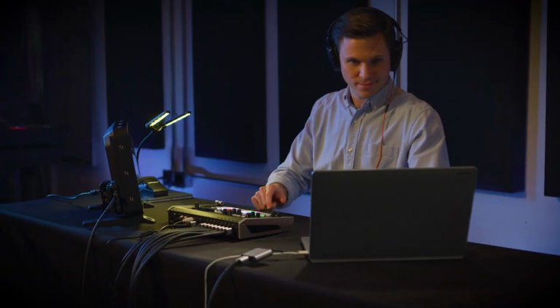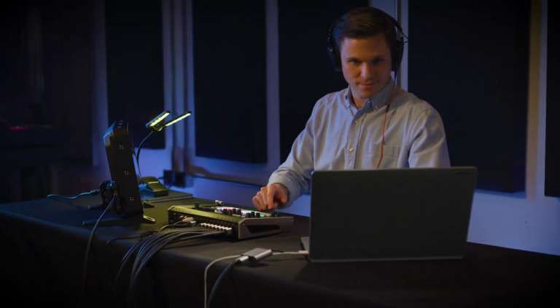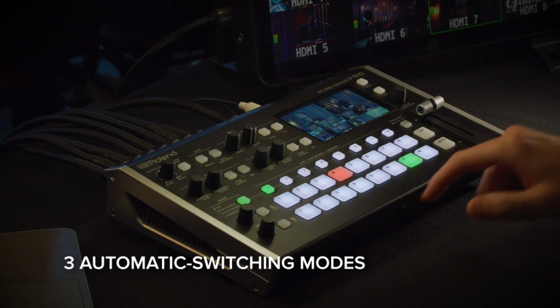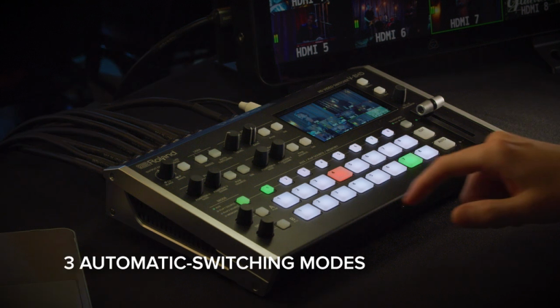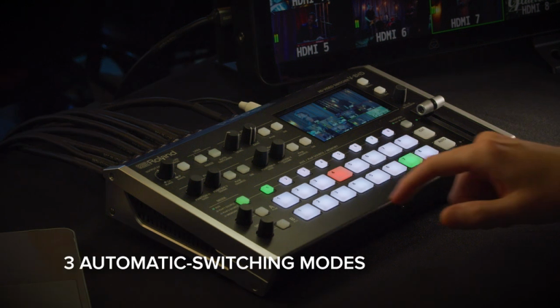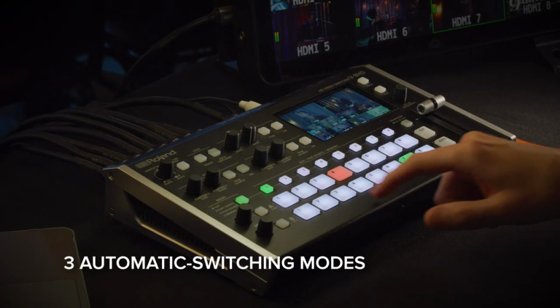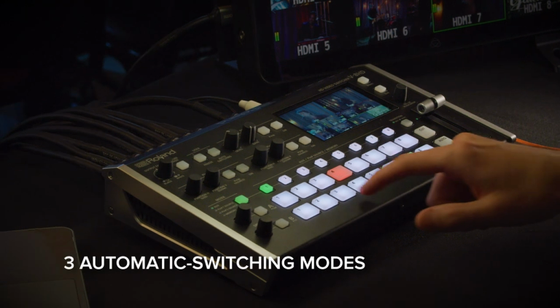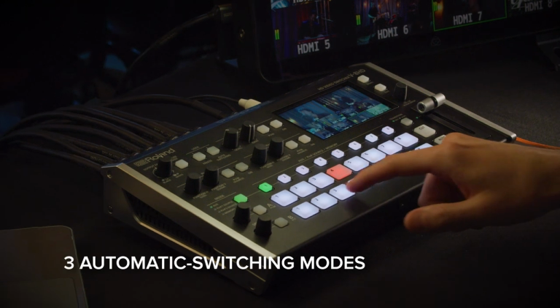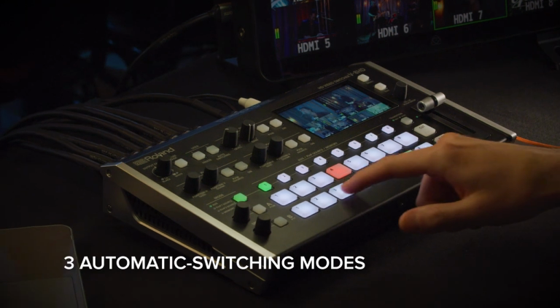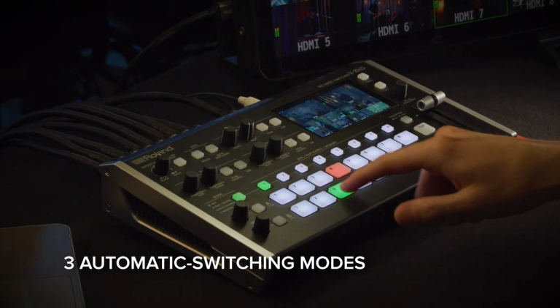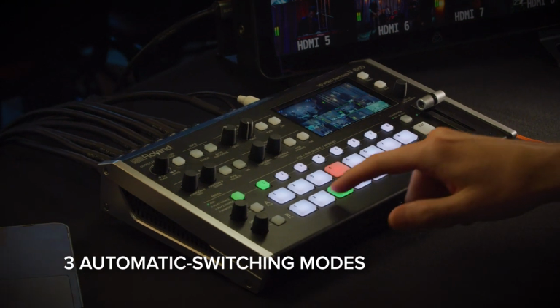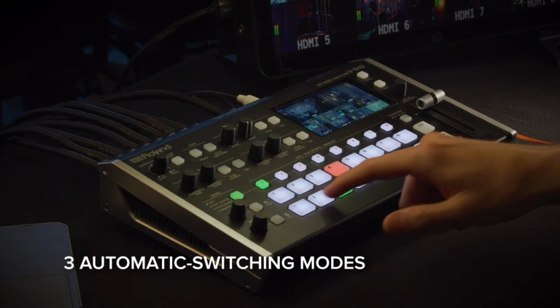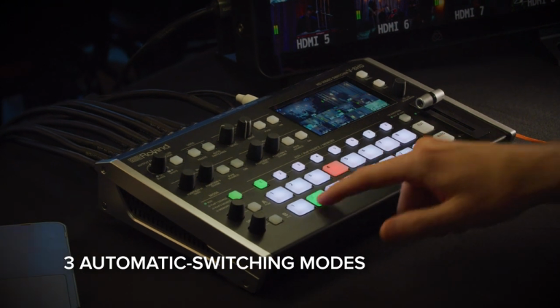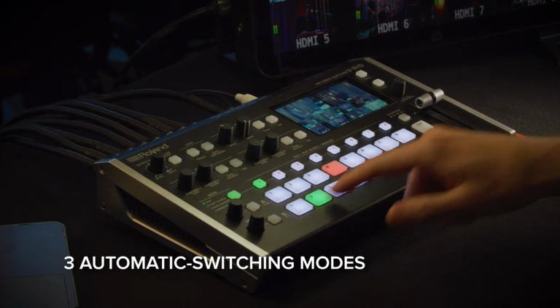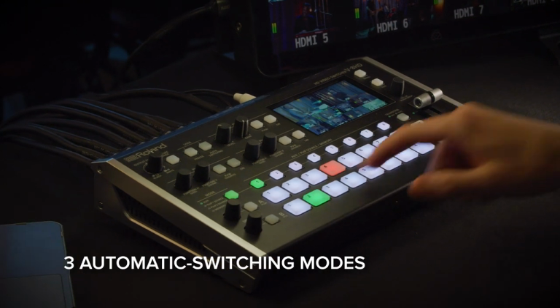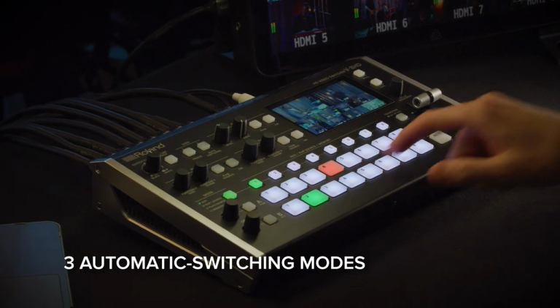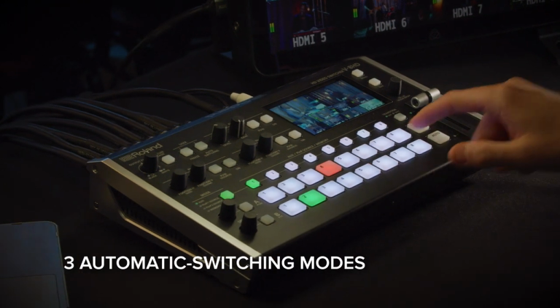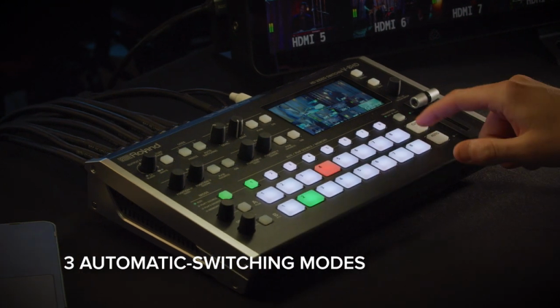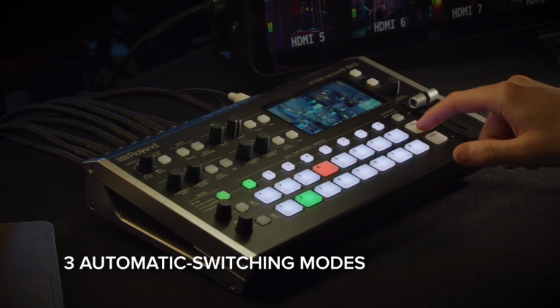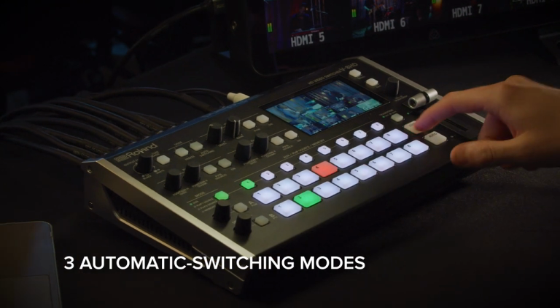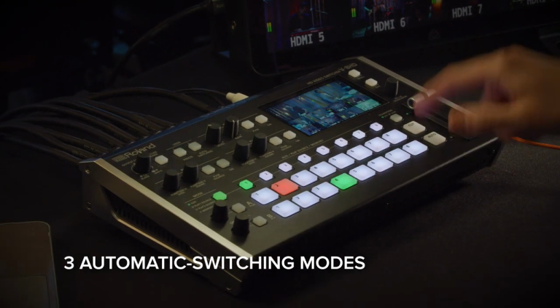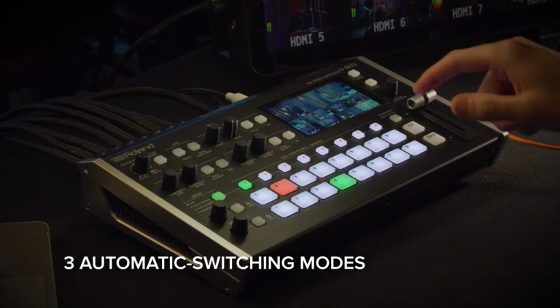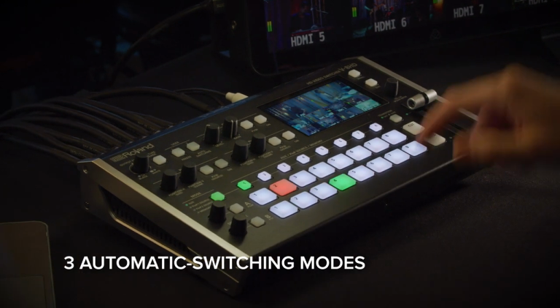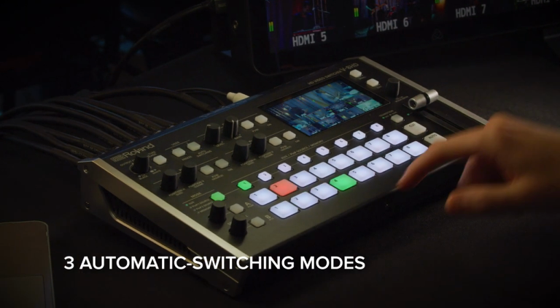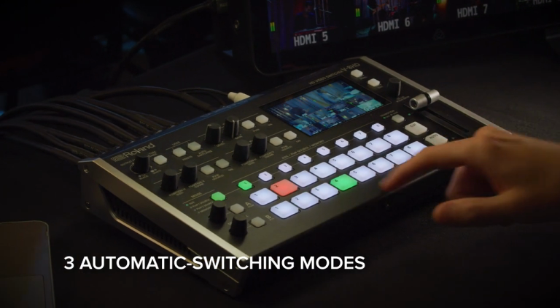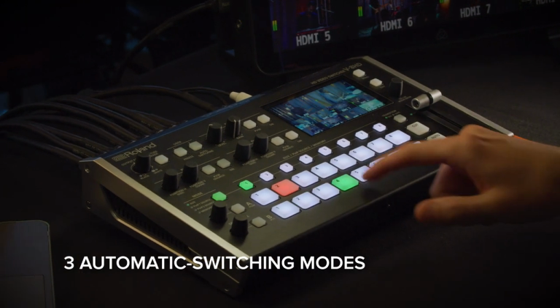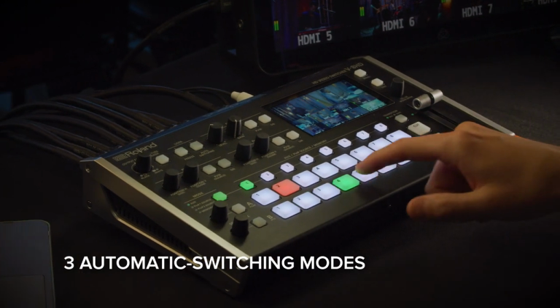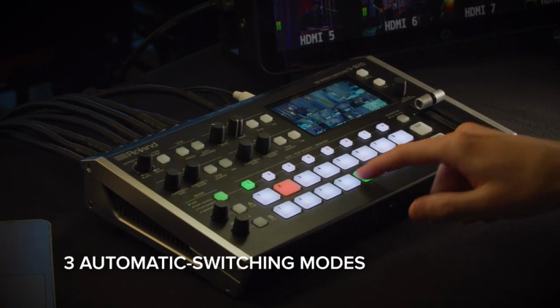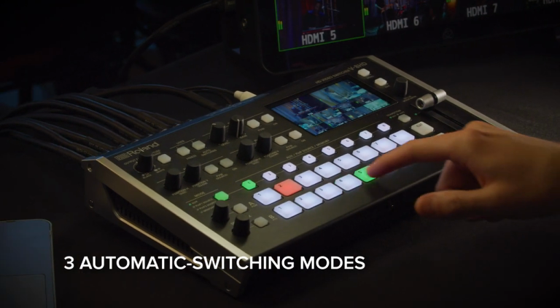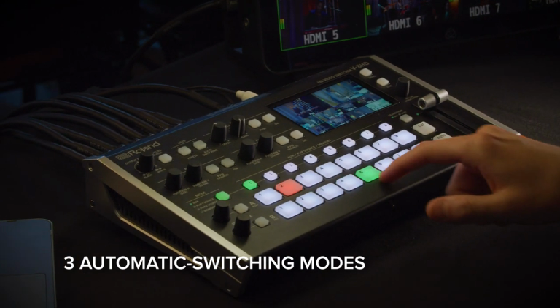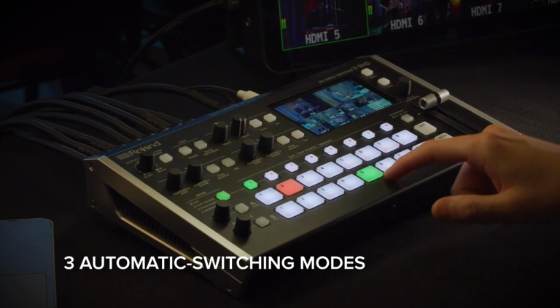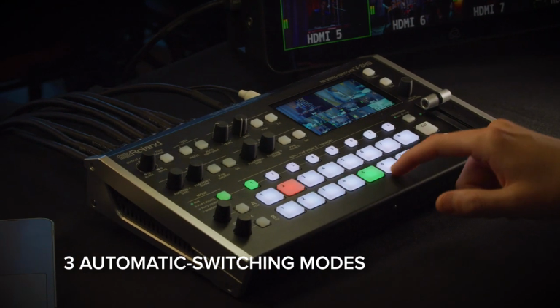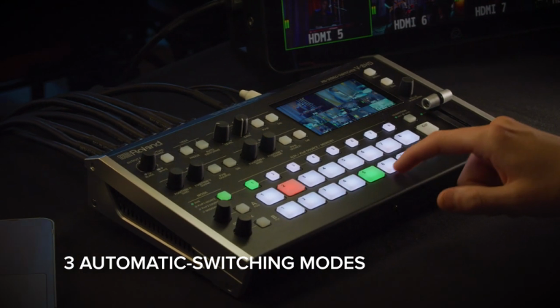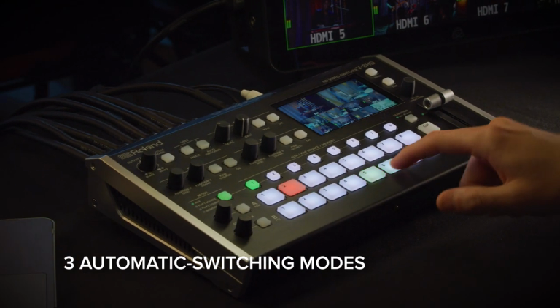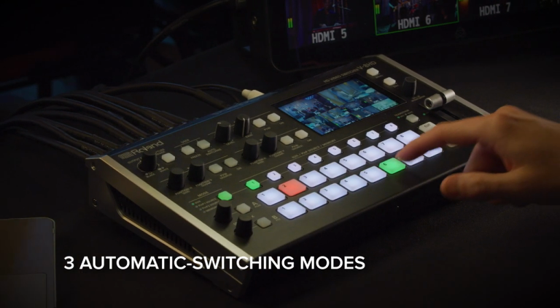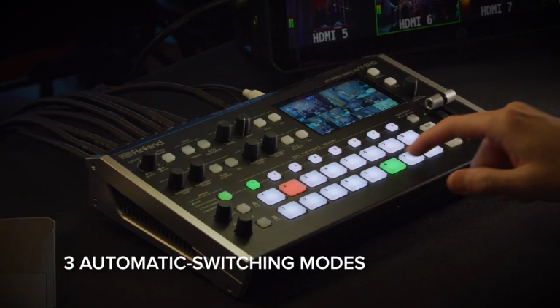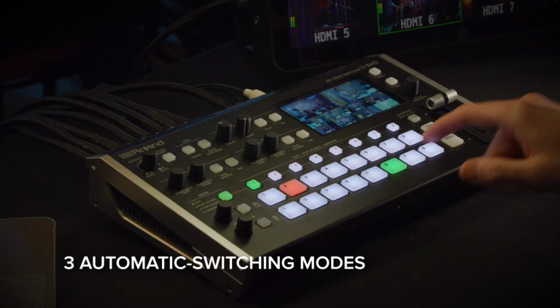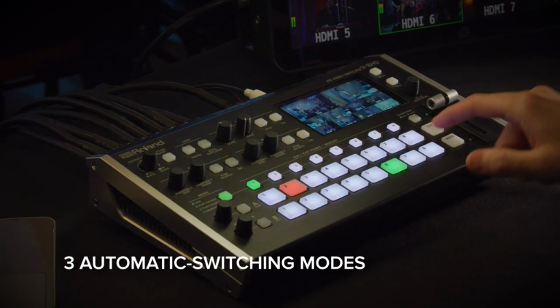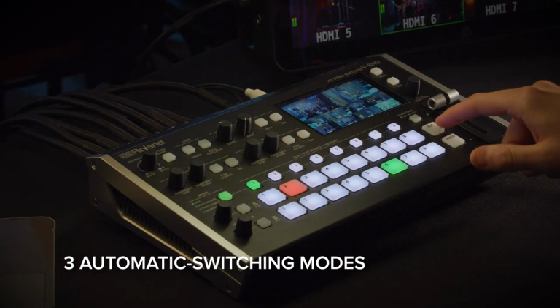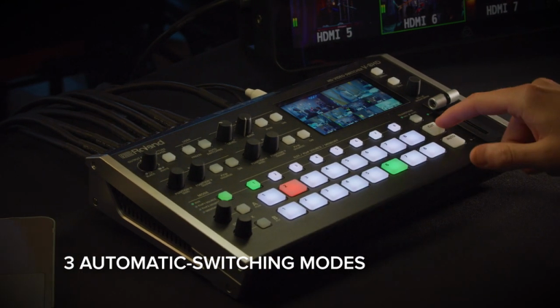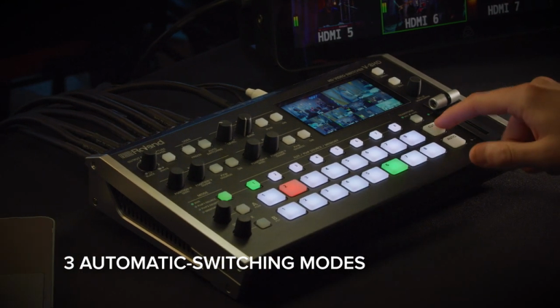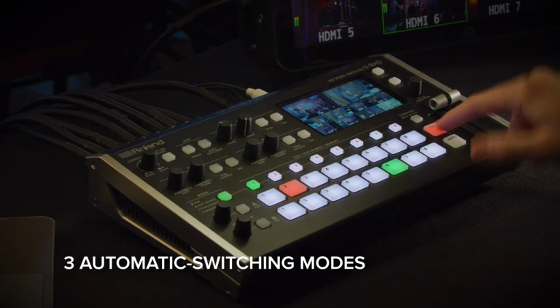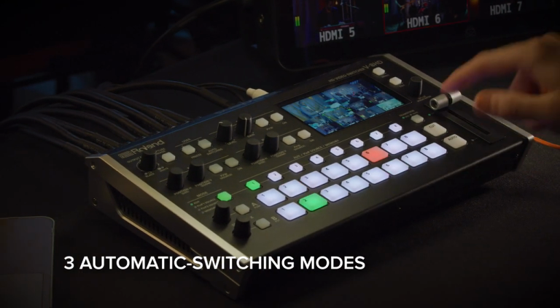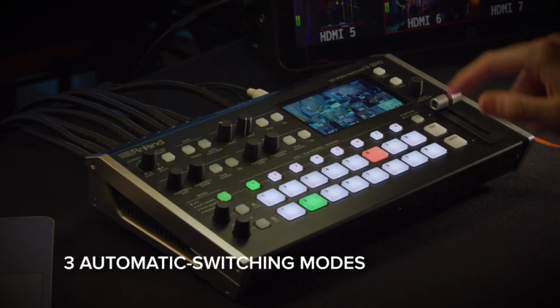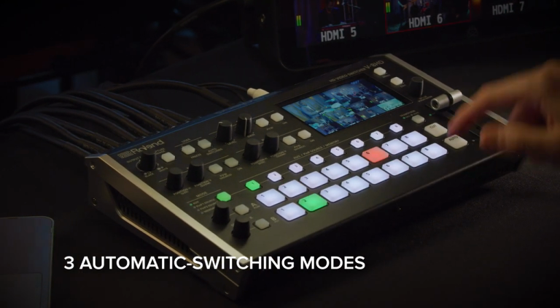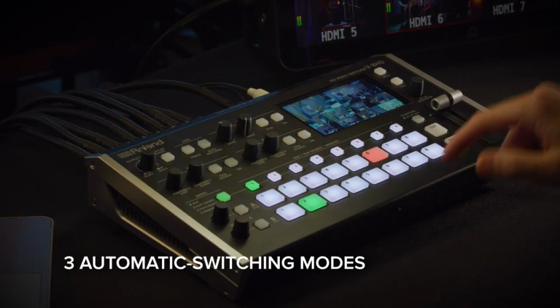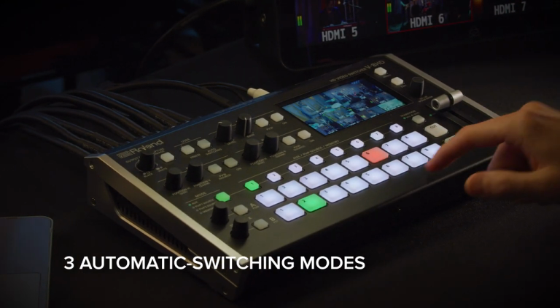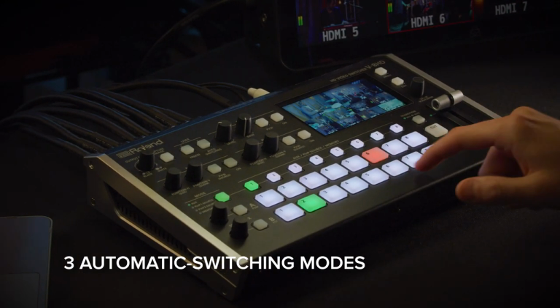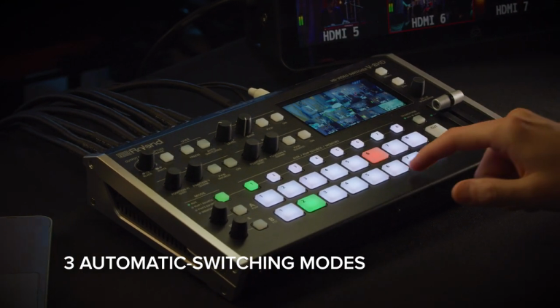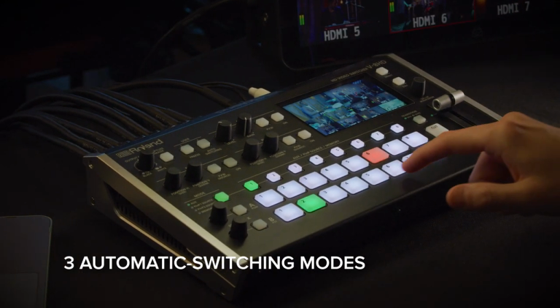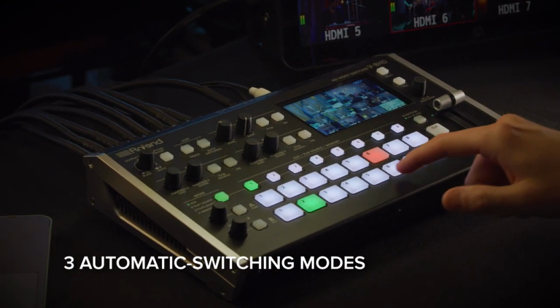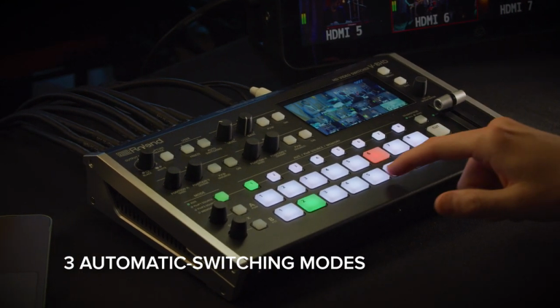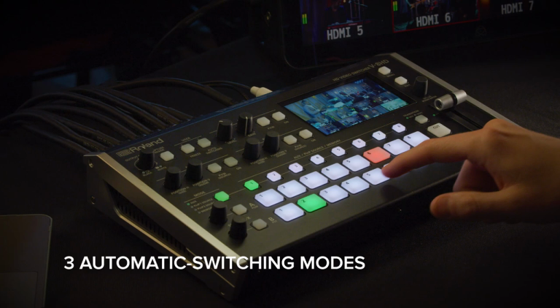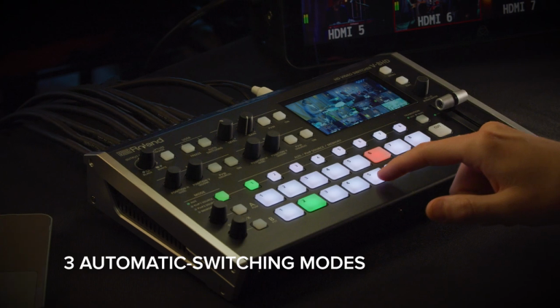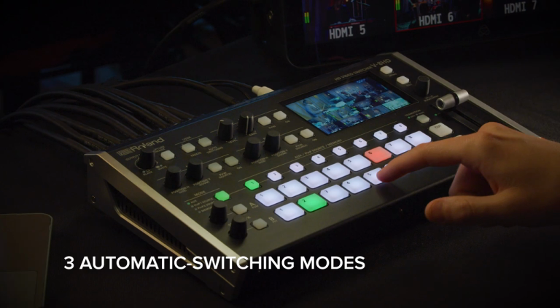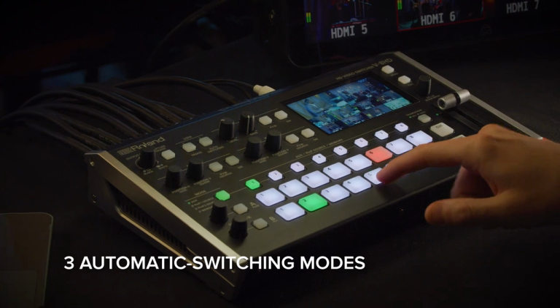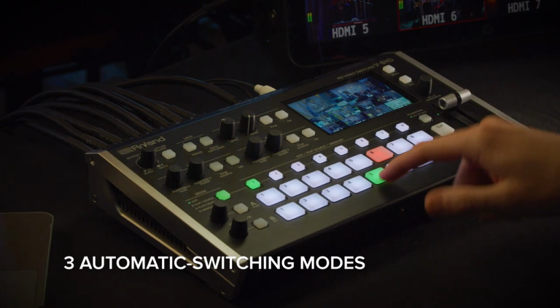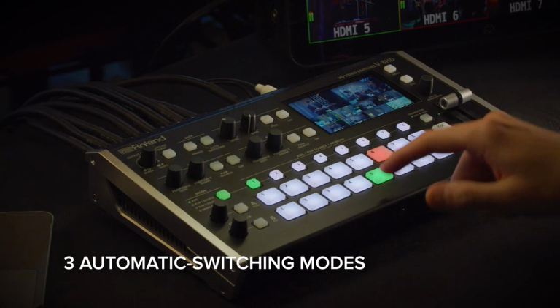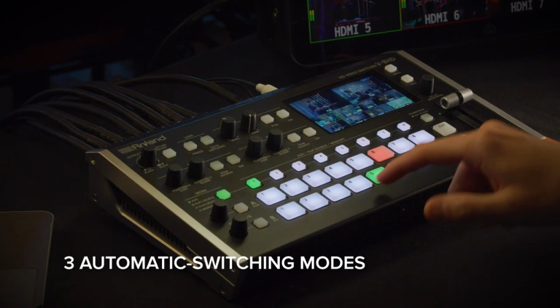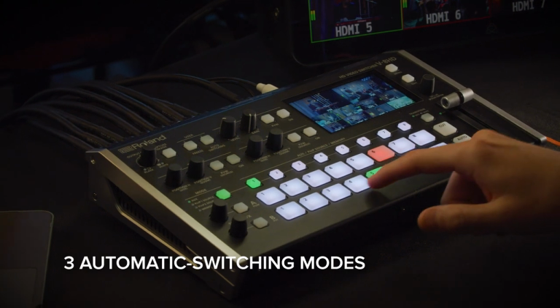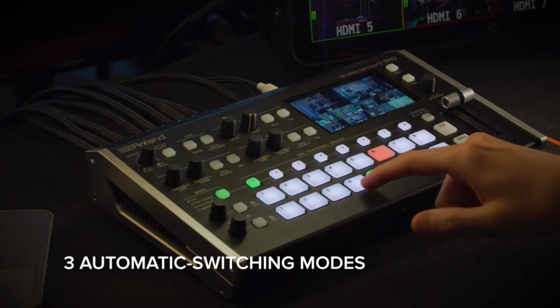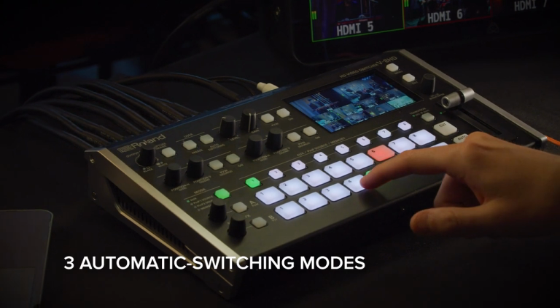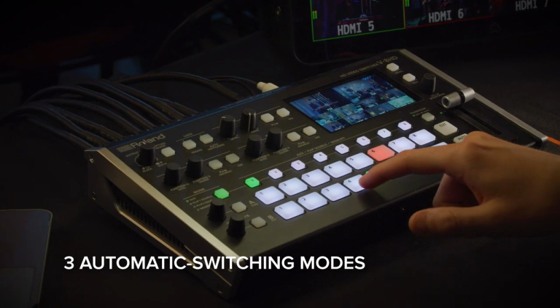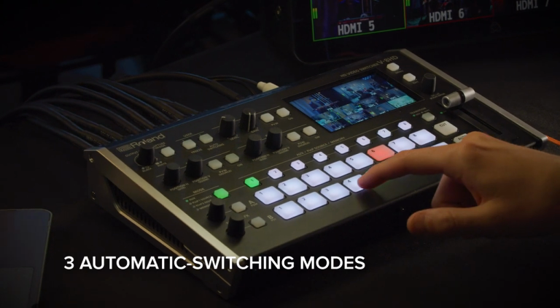And if you don't have an operator, the V8HD has three automatic switching modes to keep the production moving.